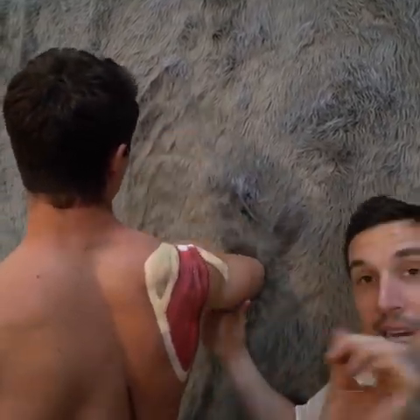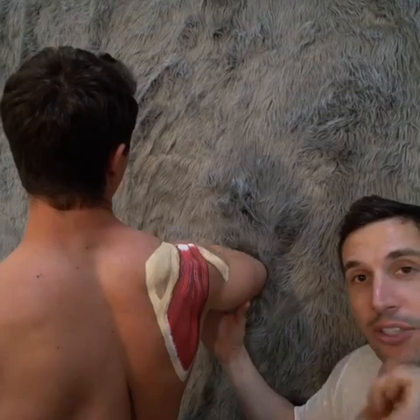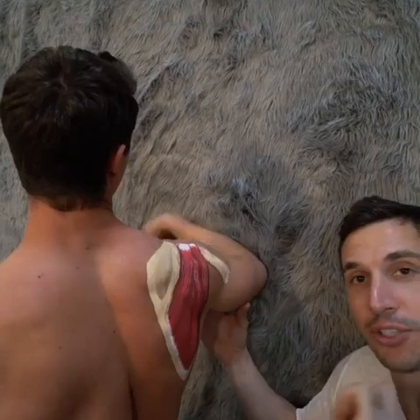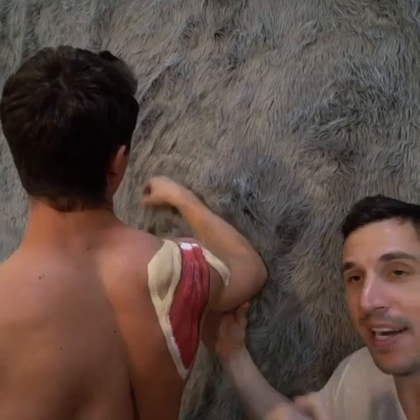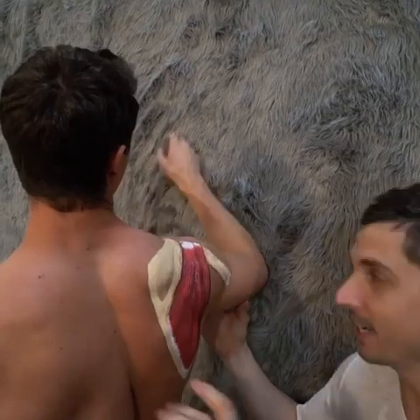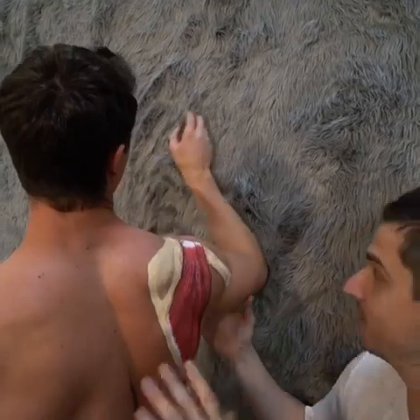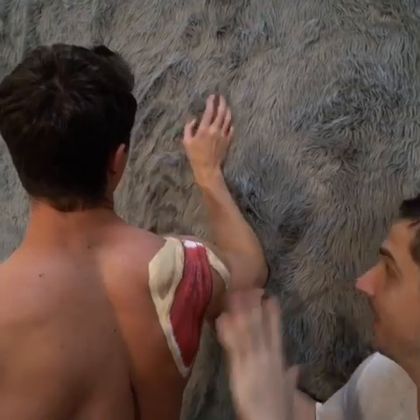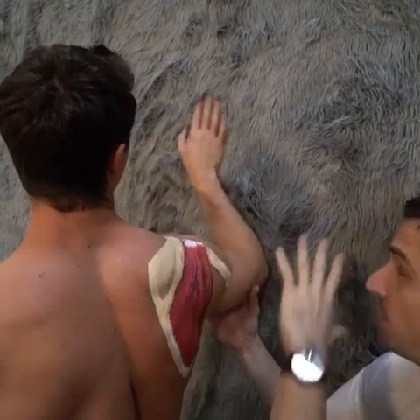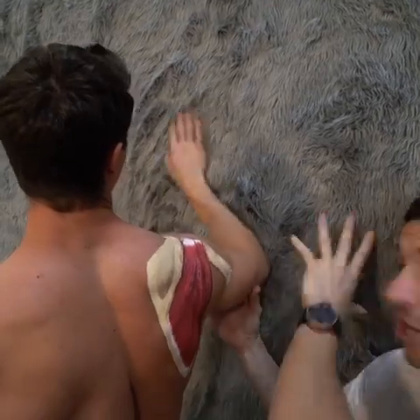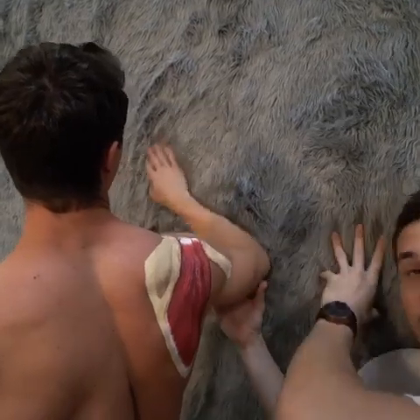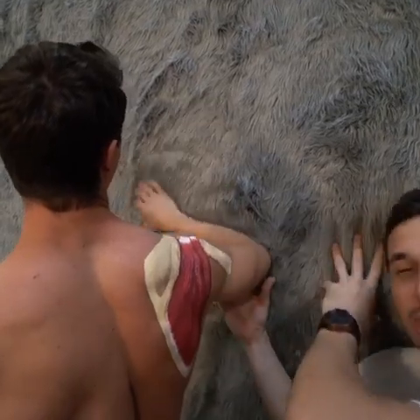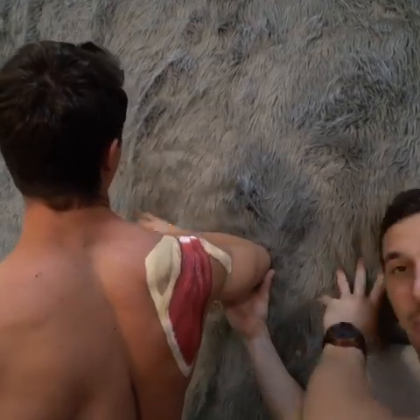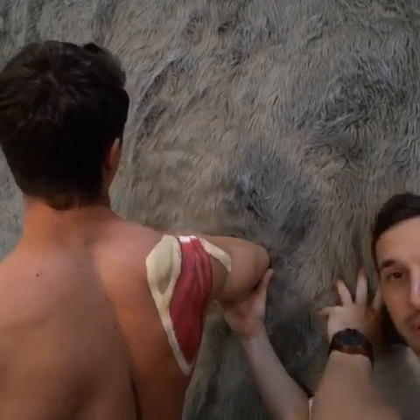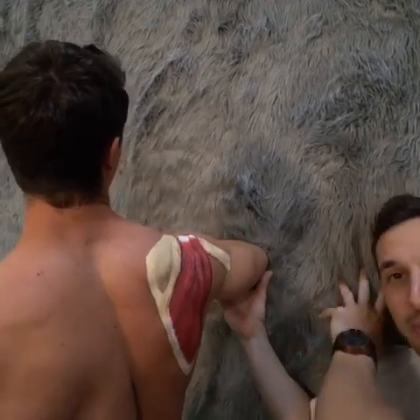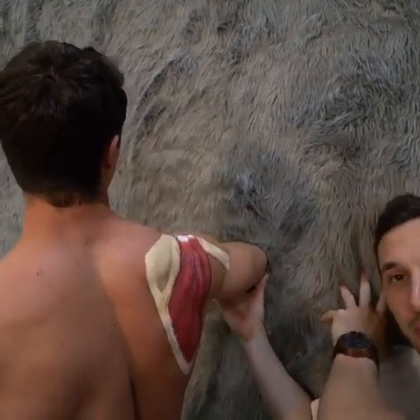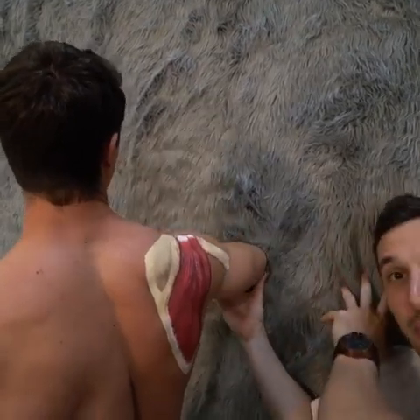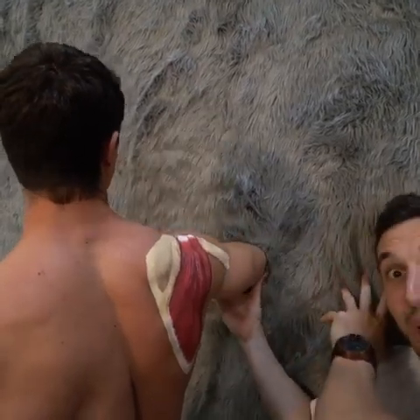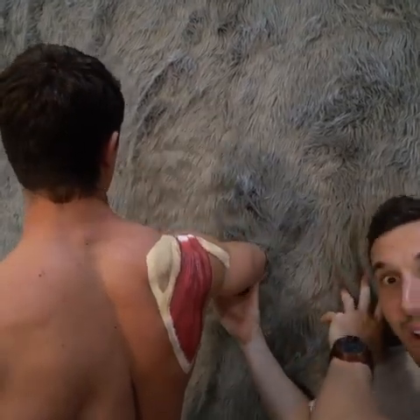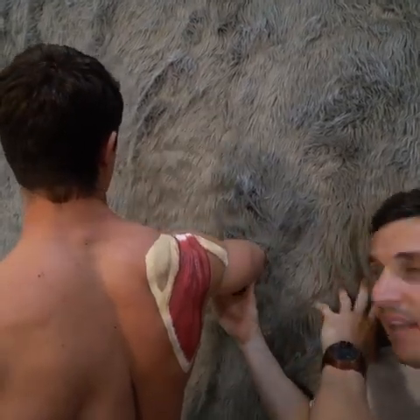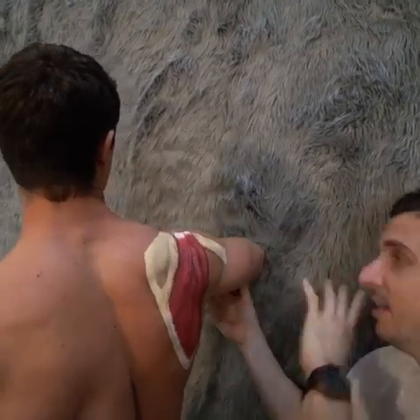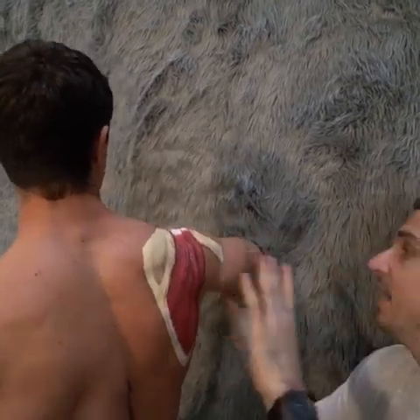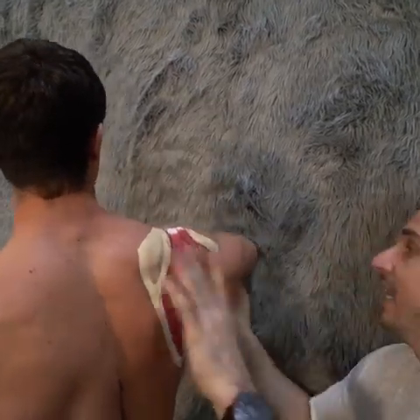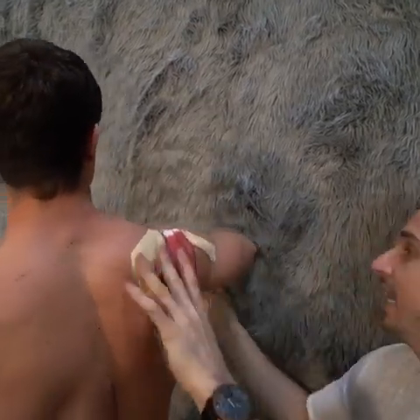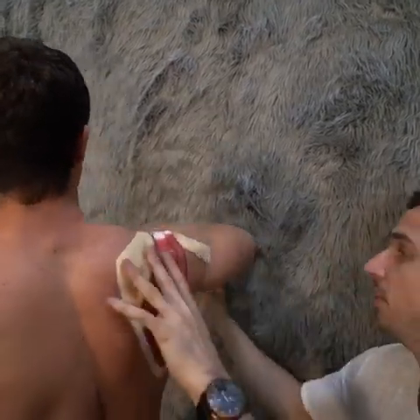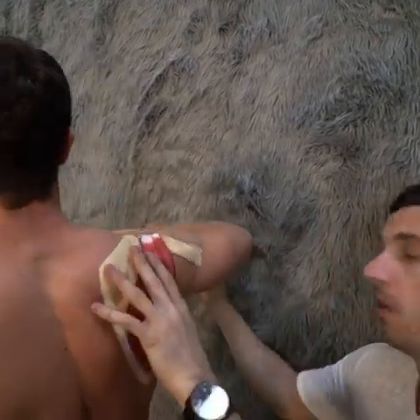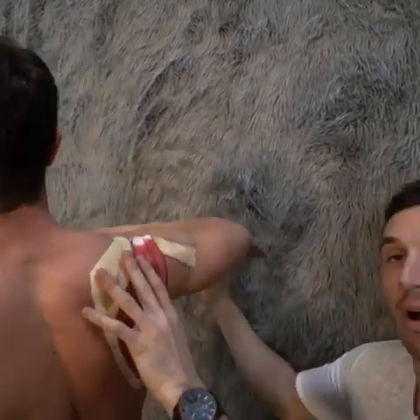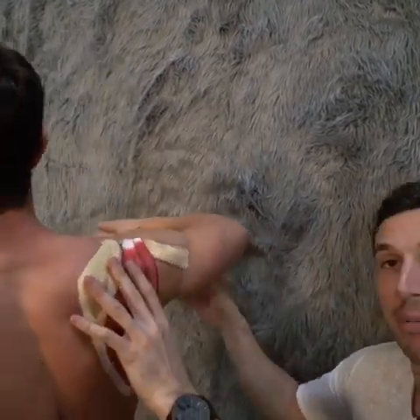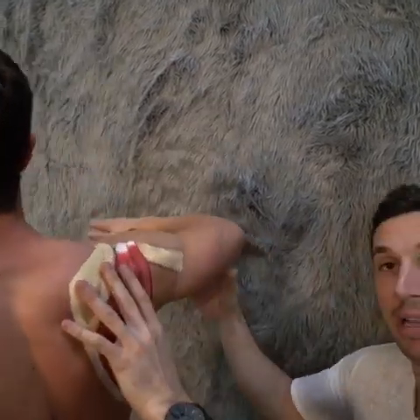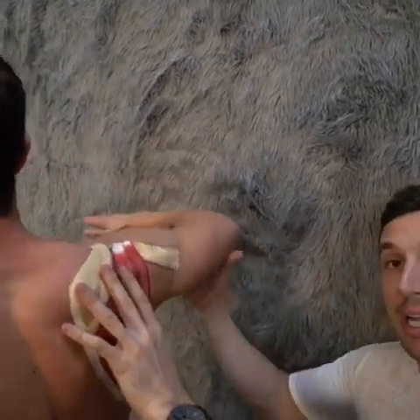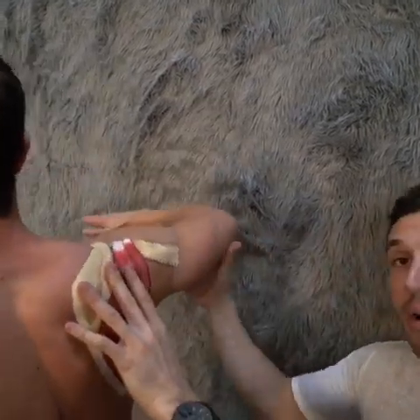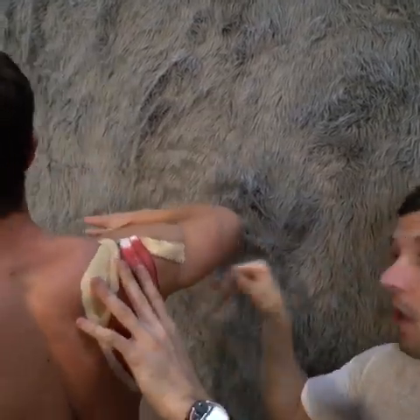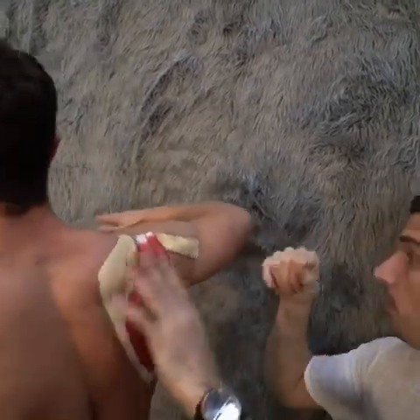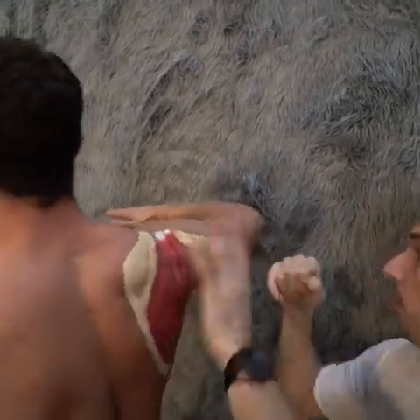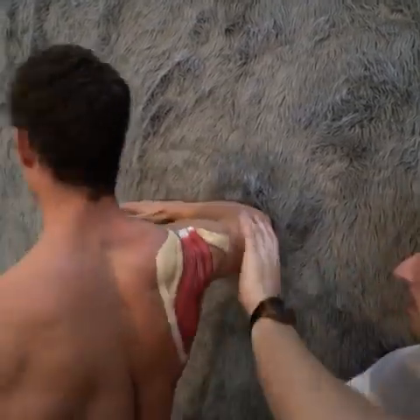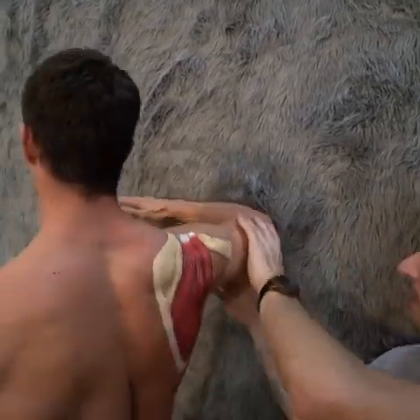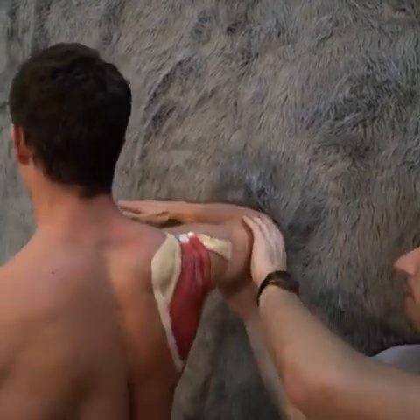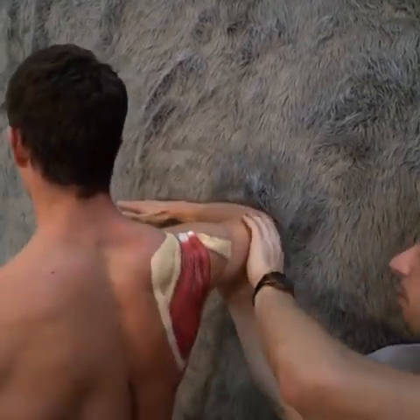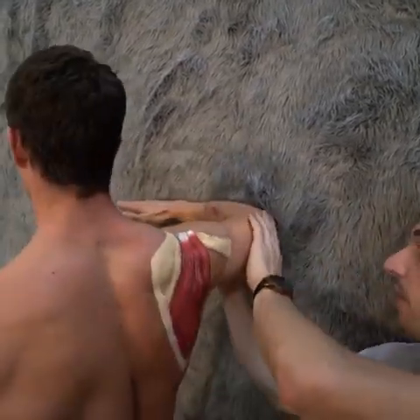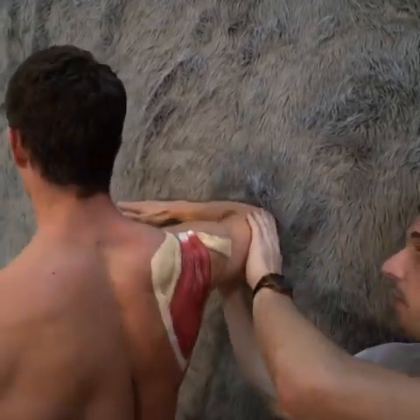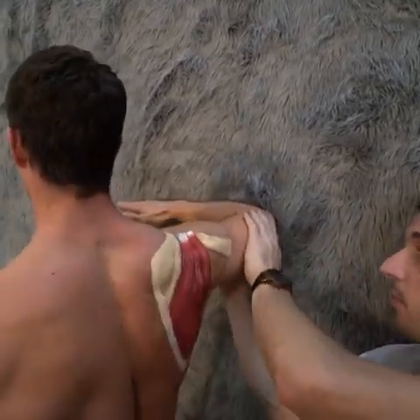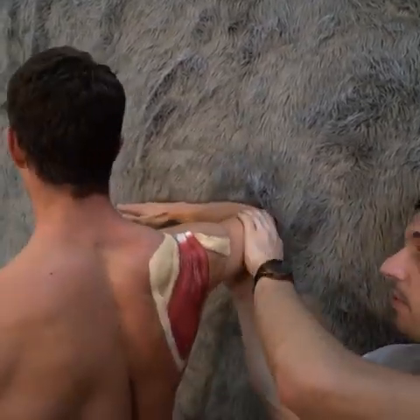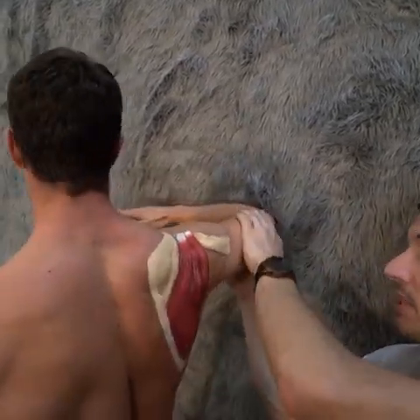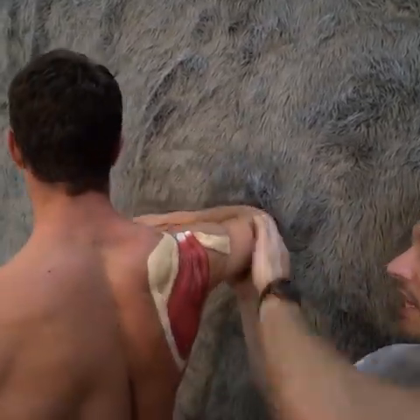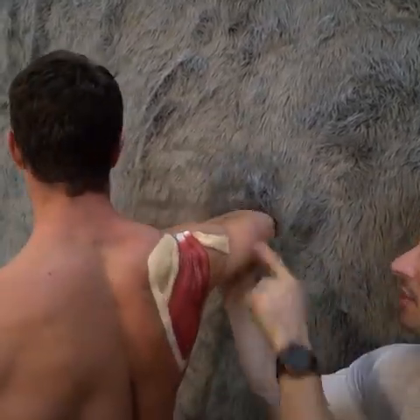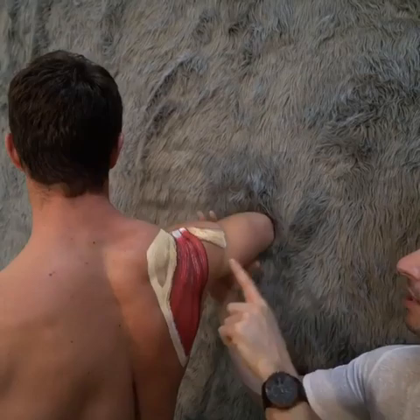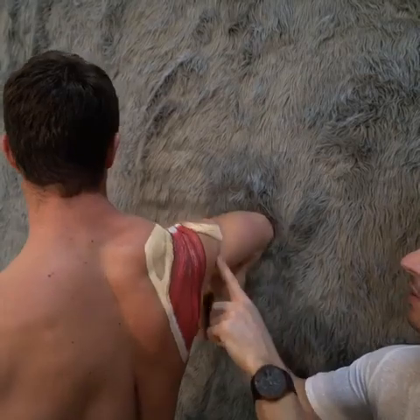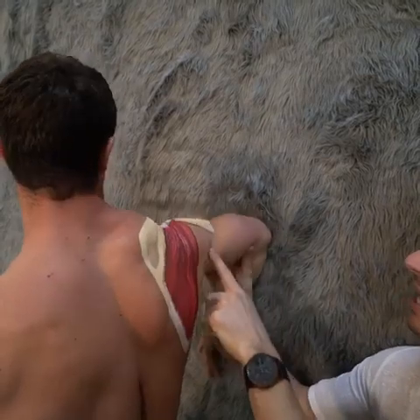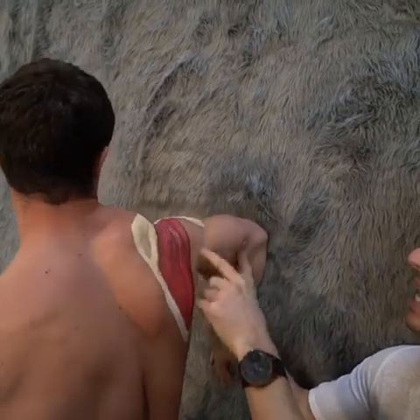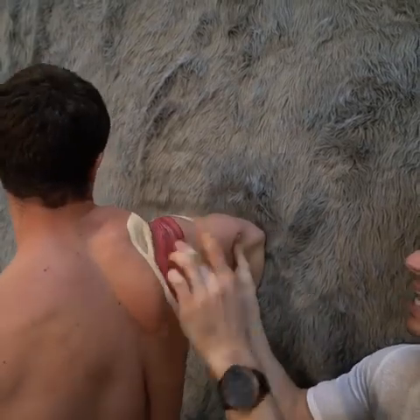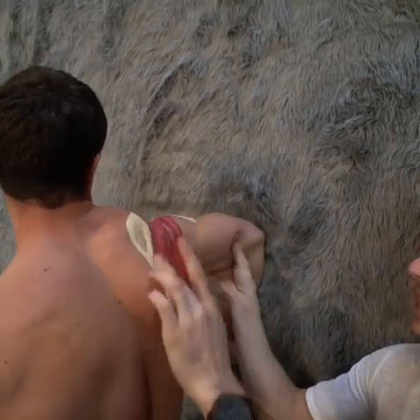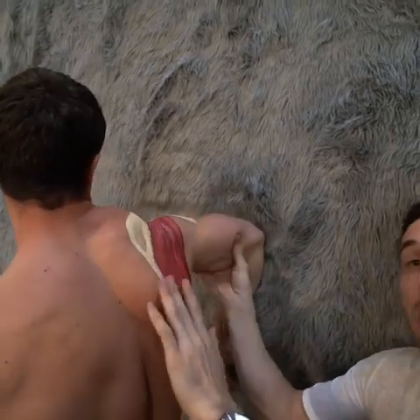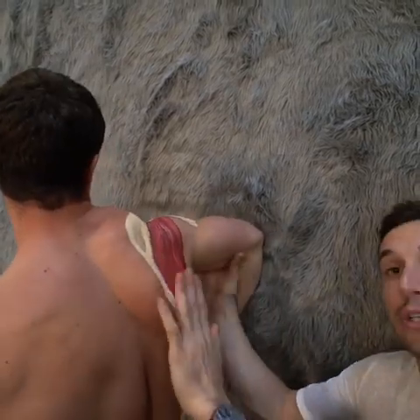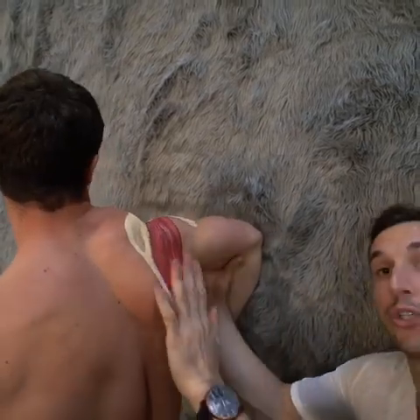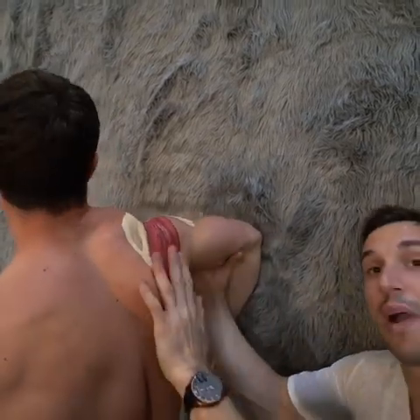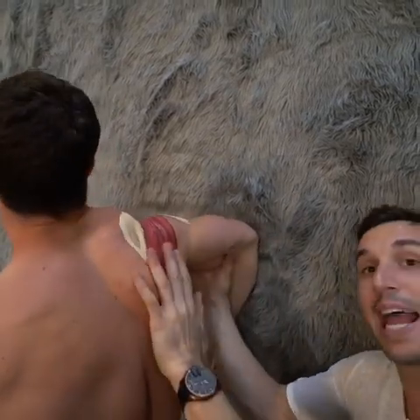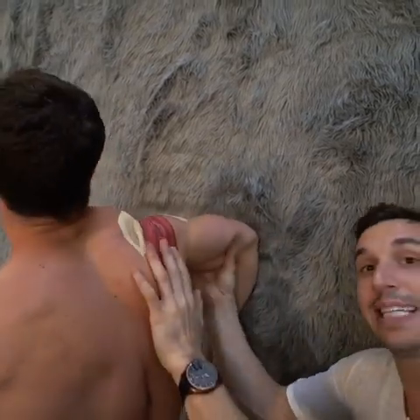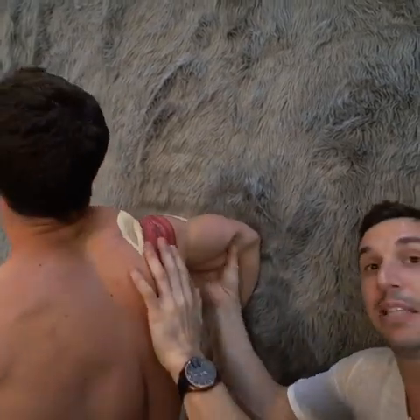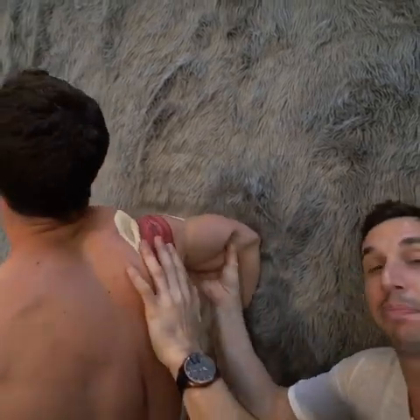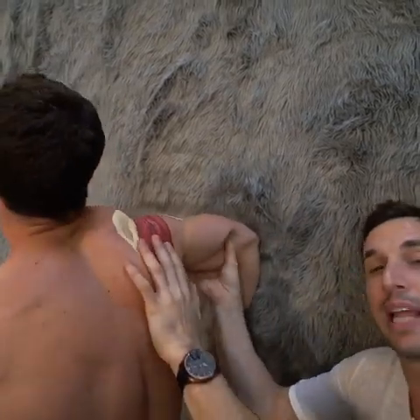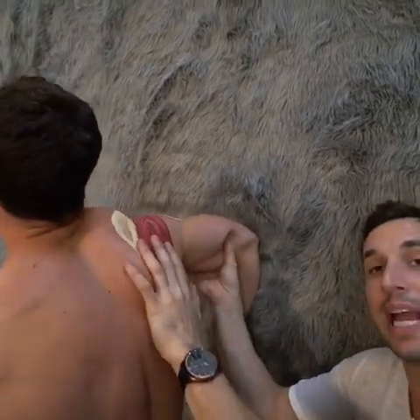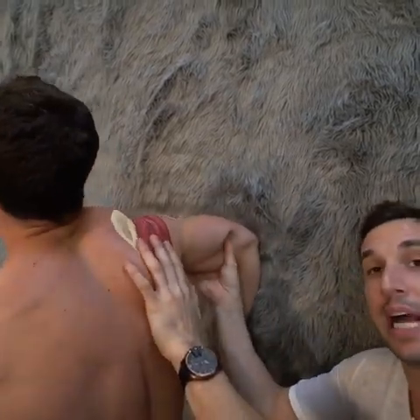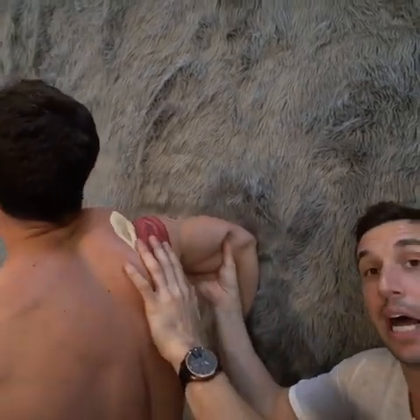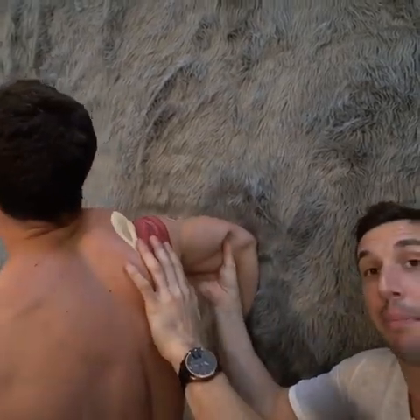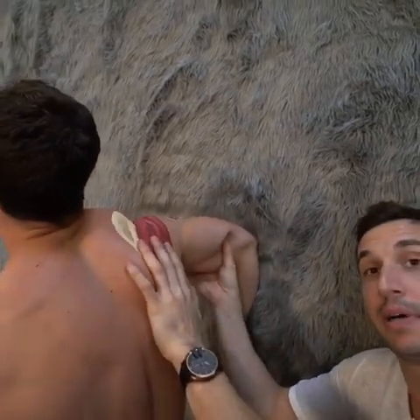Here's a training exercise. Start with the furry wall. Get your arm — now let your arm go into full inward rotation until it drags the blade up.